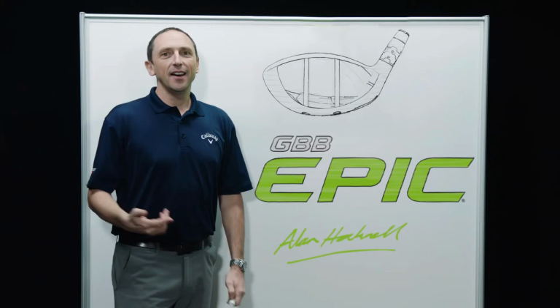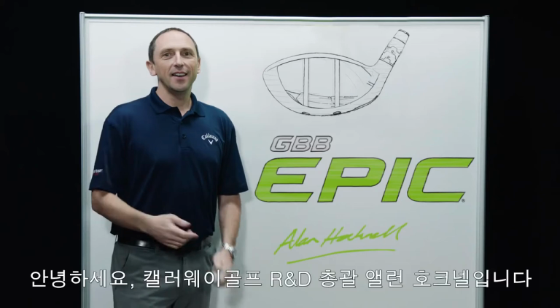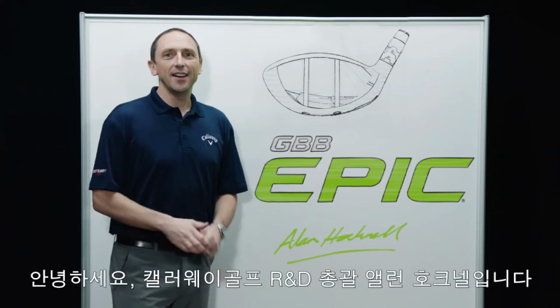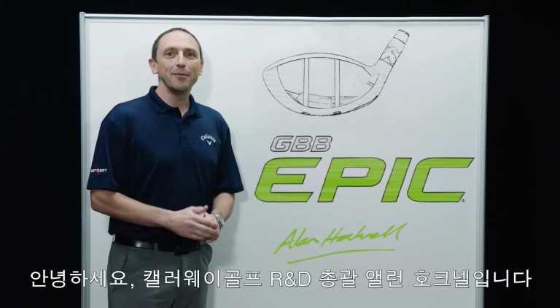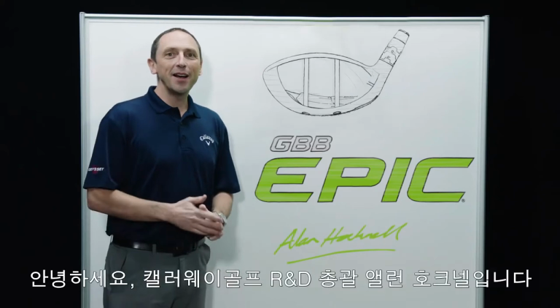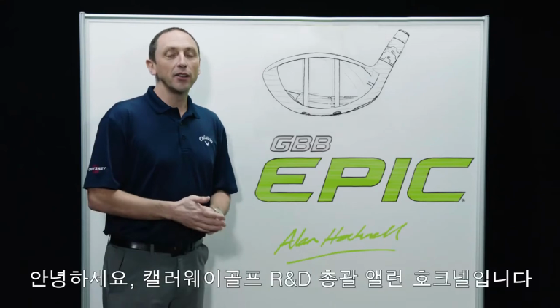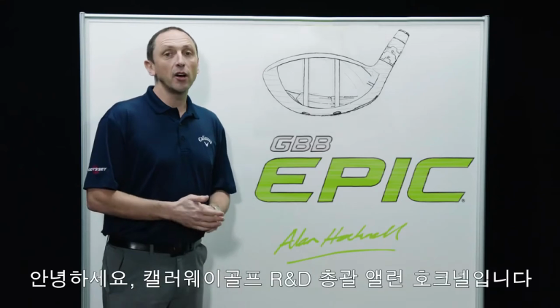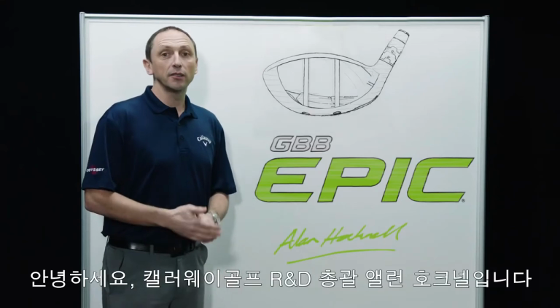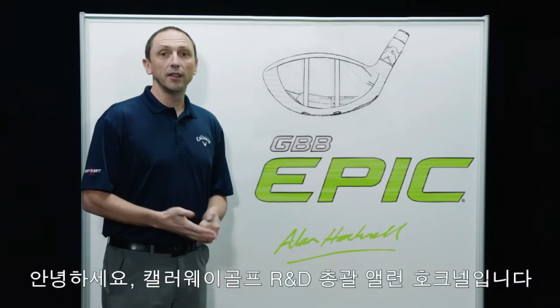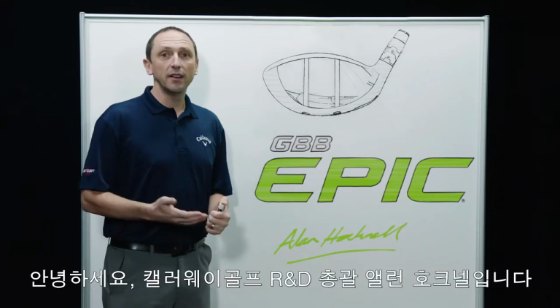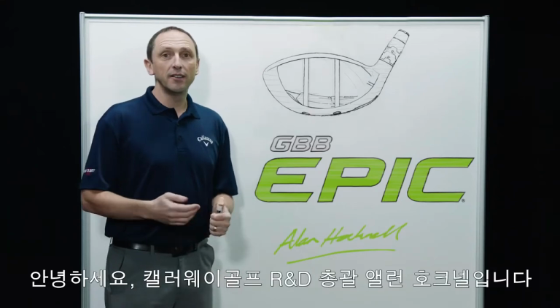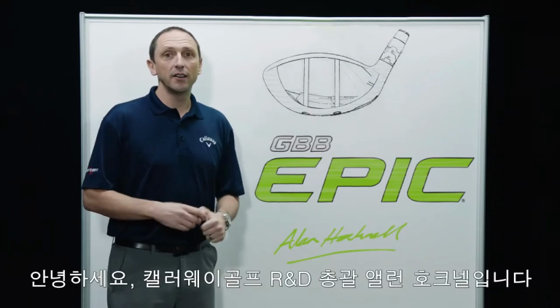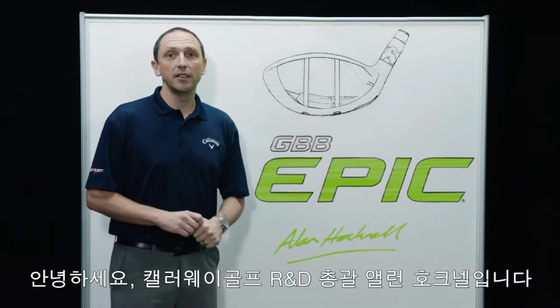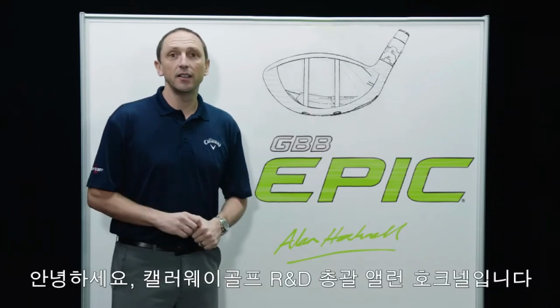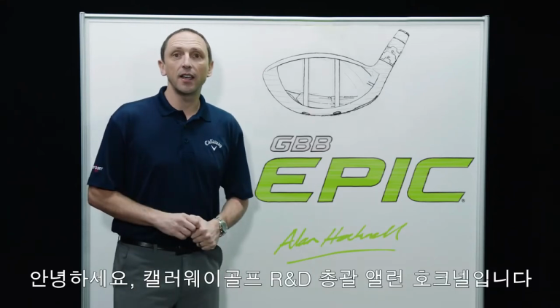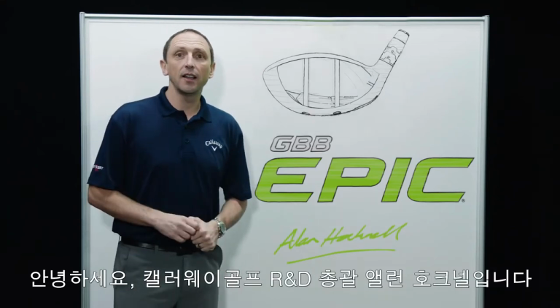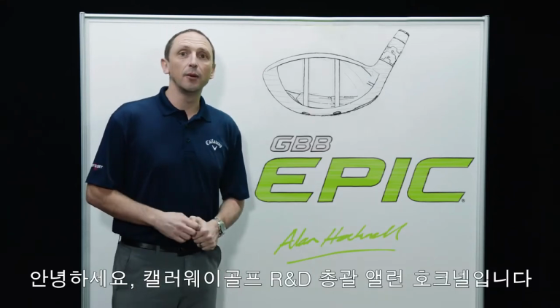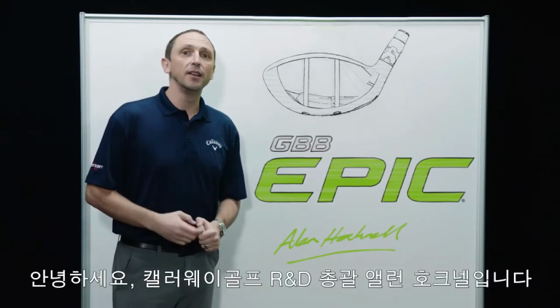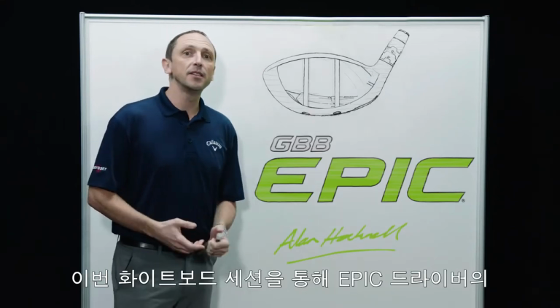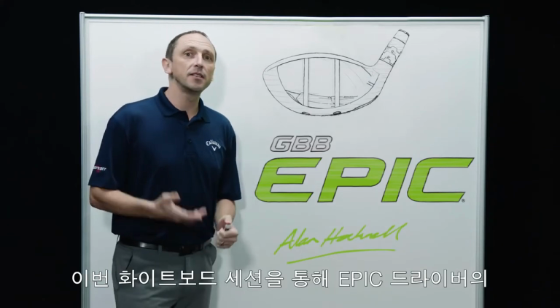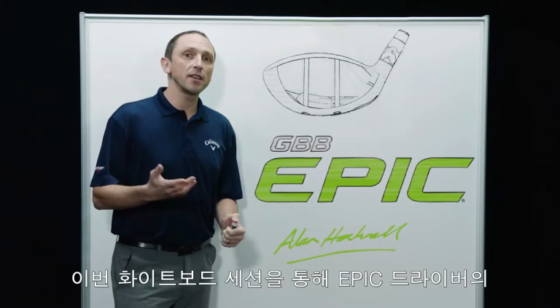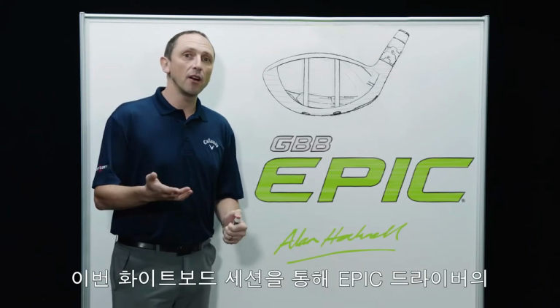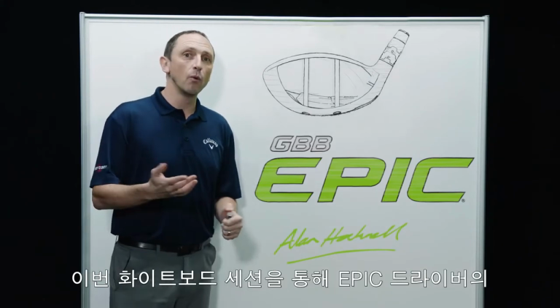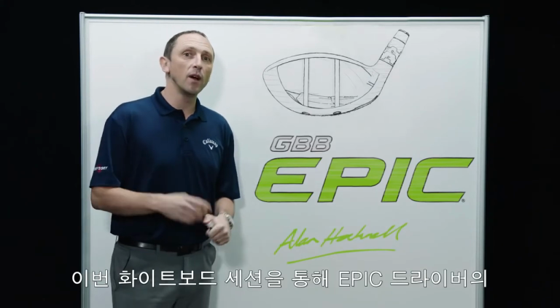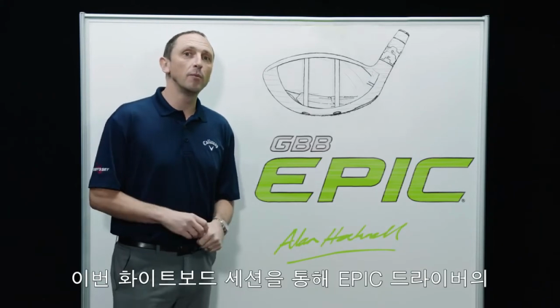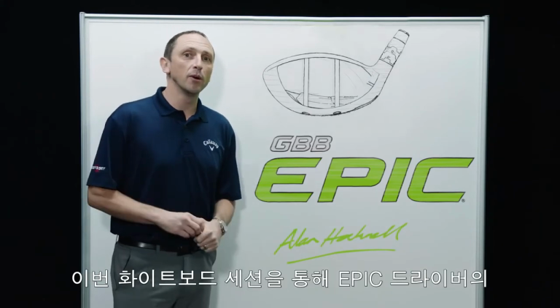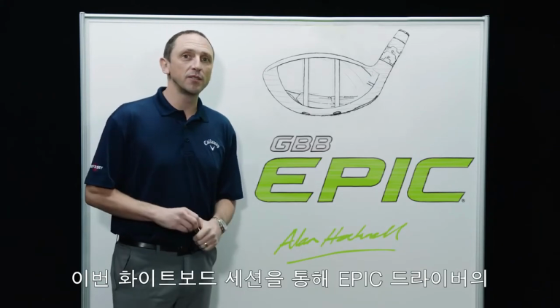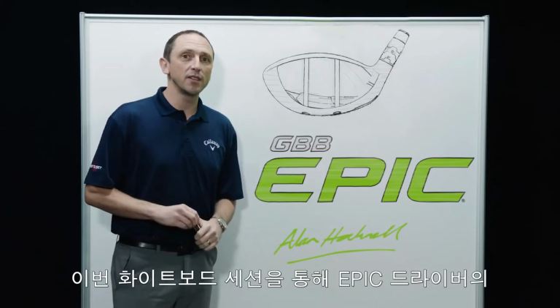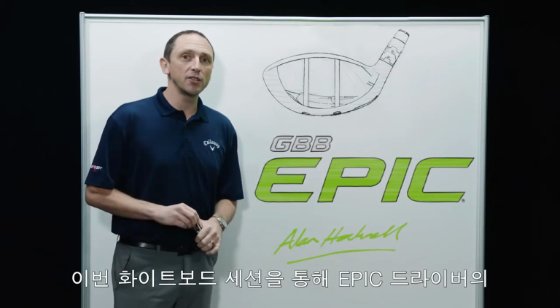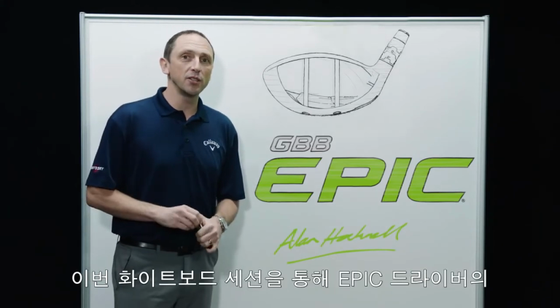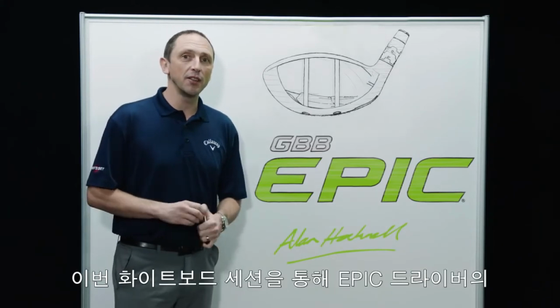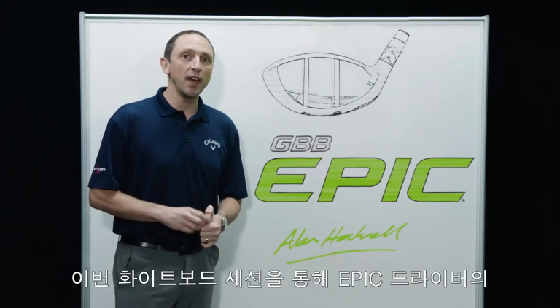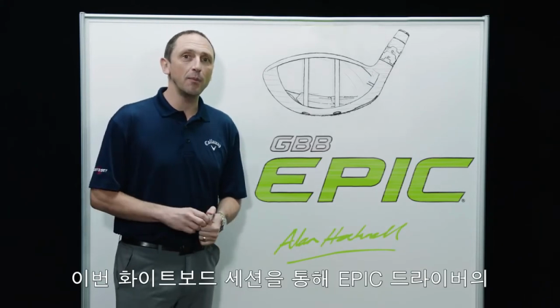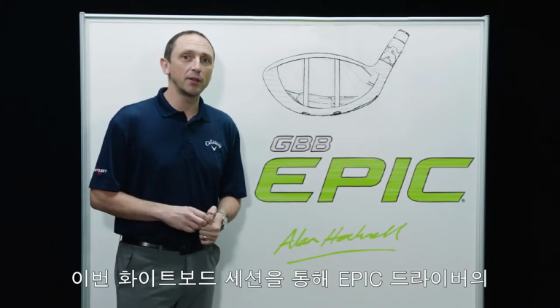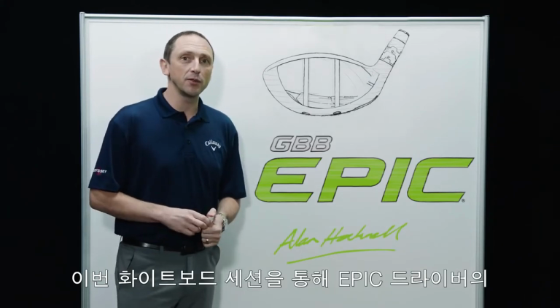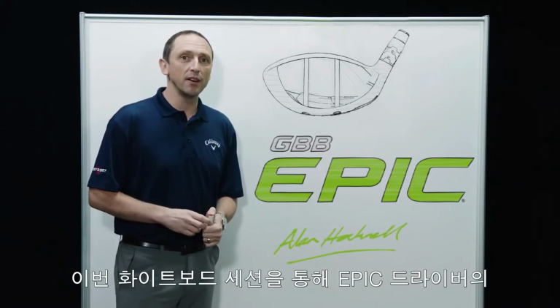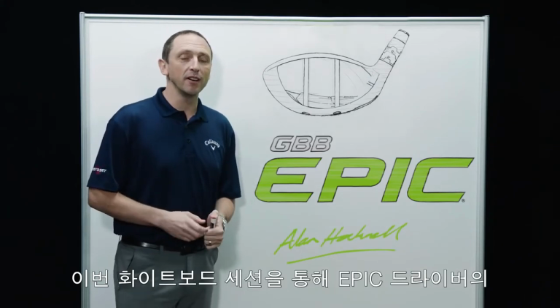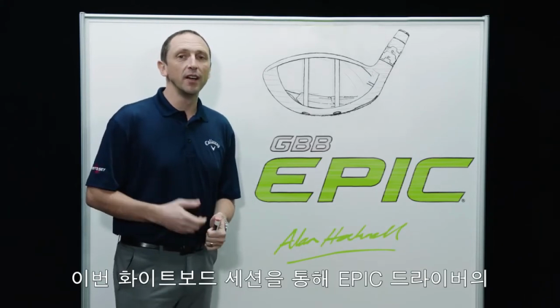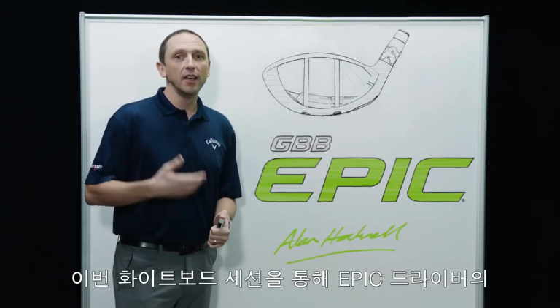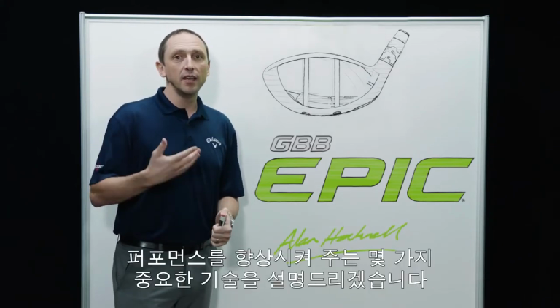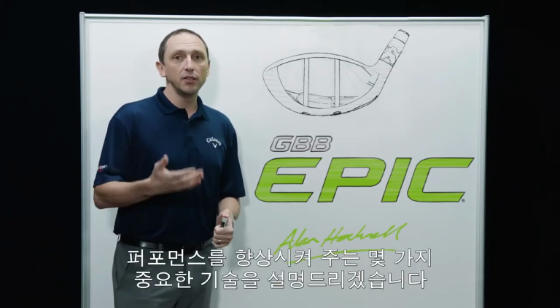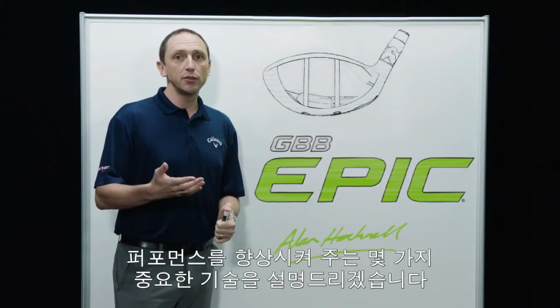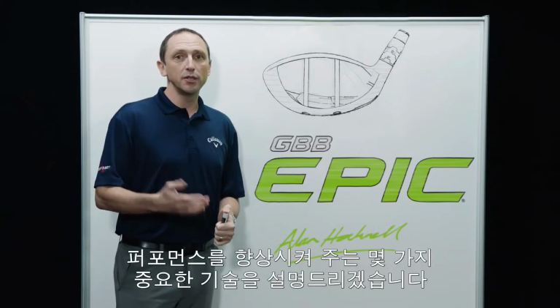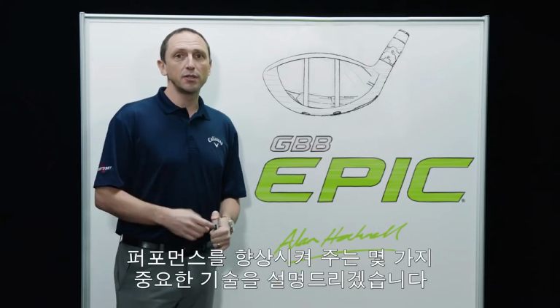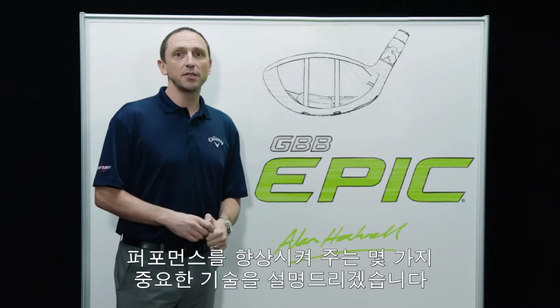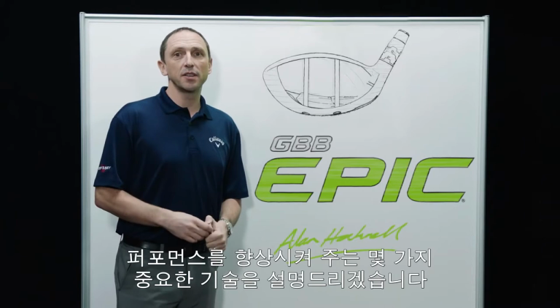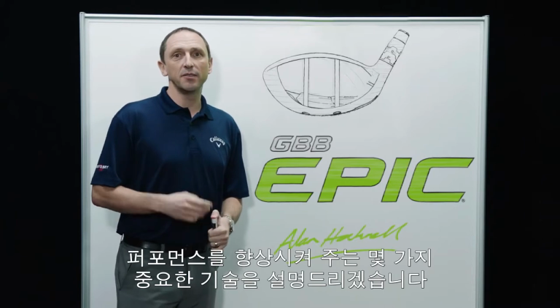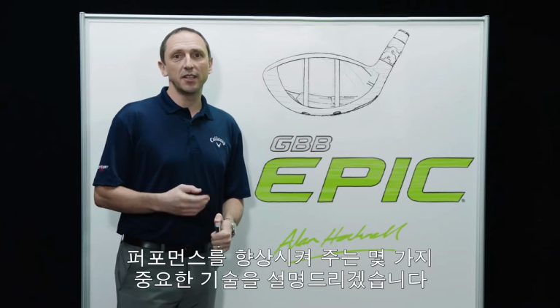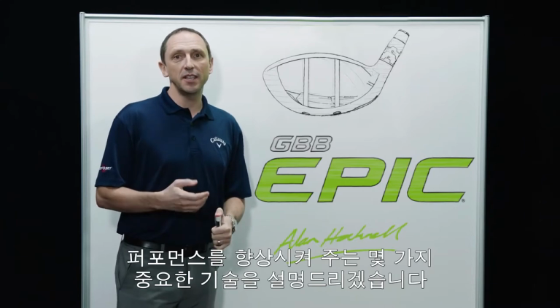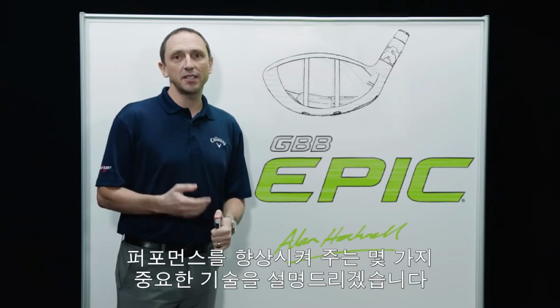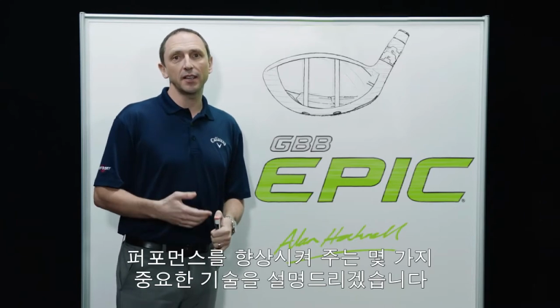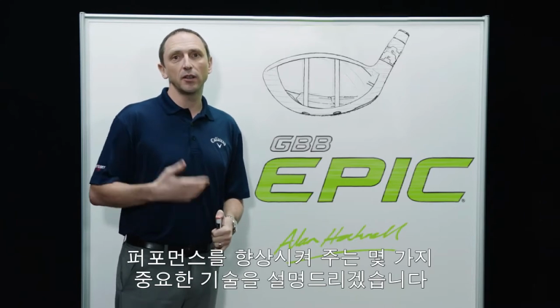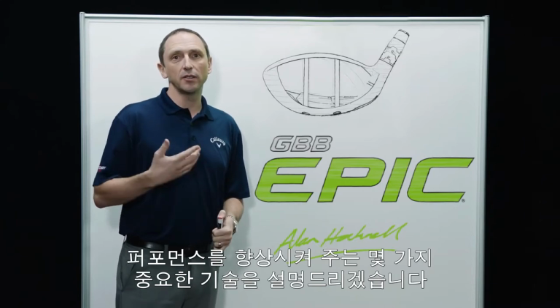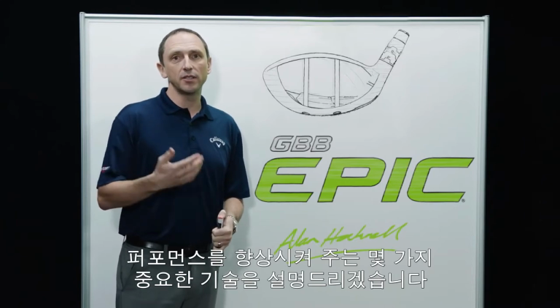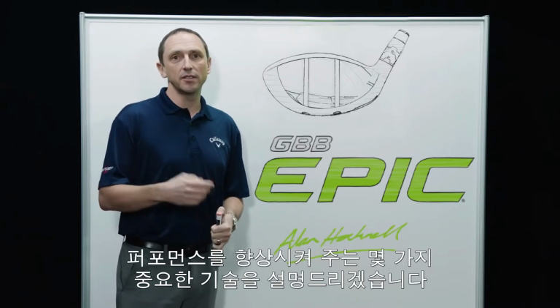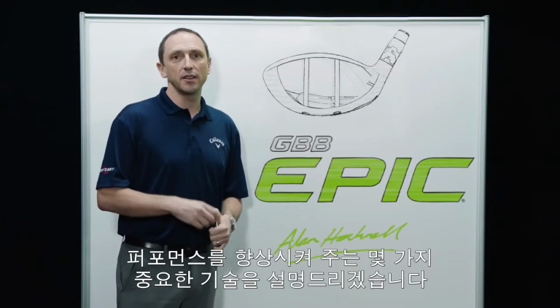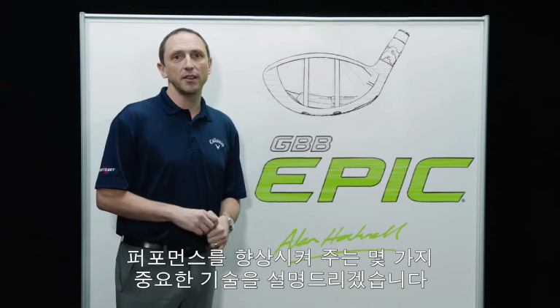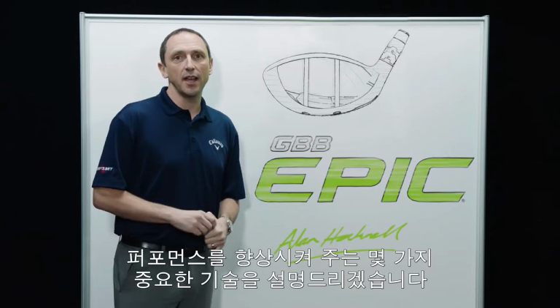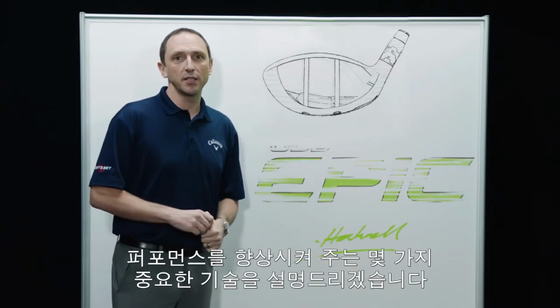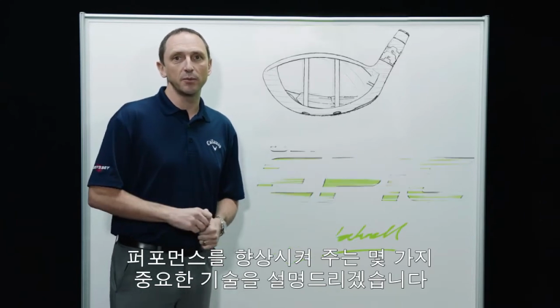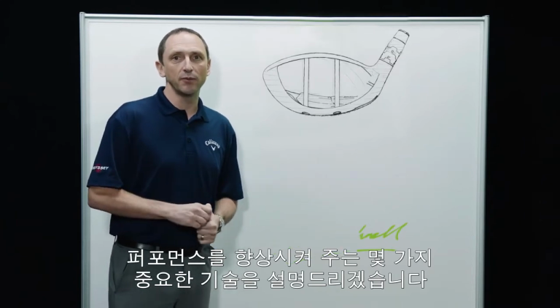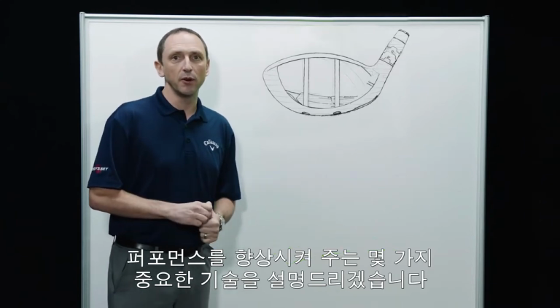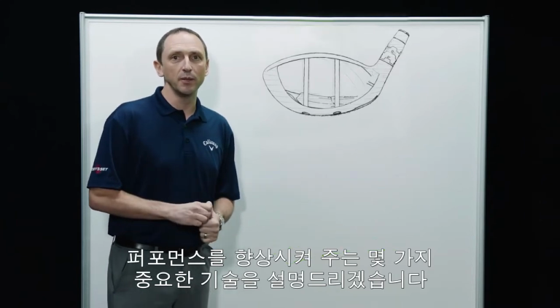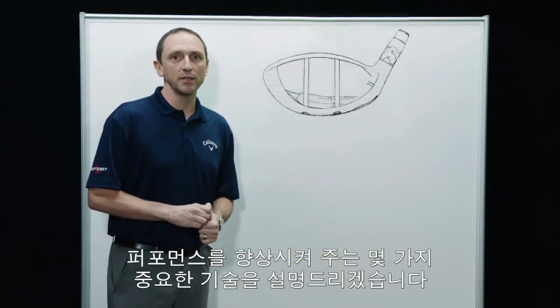Hi, I'm Alan Hocknell, Head of R&D at Callaway, and this is our whiteboard session on the Epic Driver, introducing some of the key technologies that enhance performance.